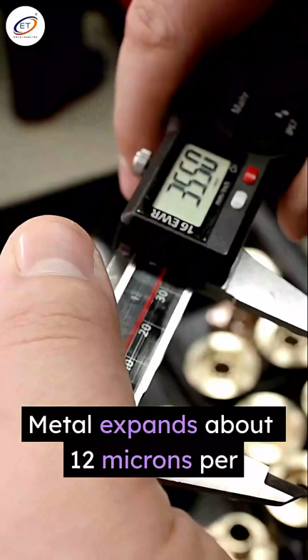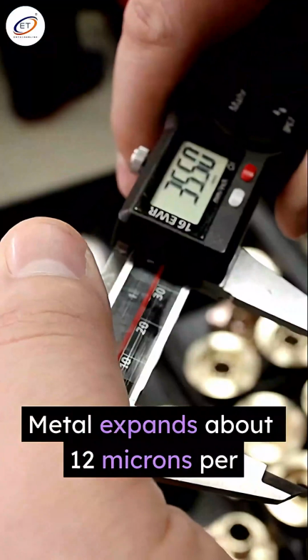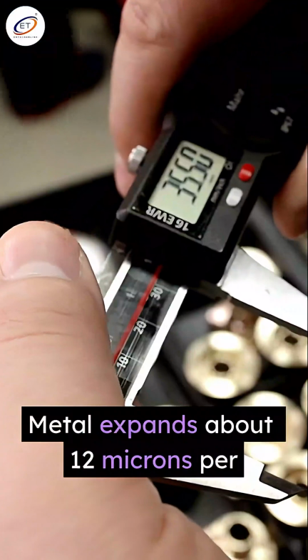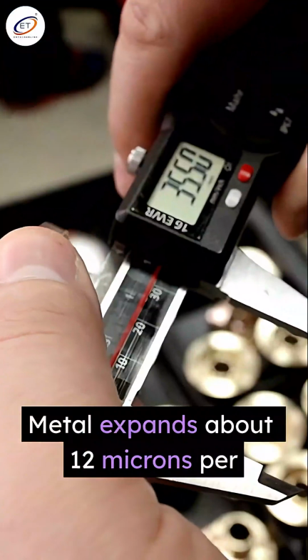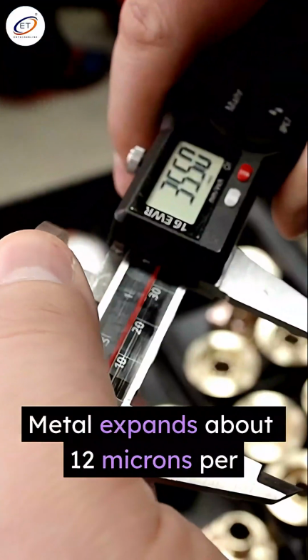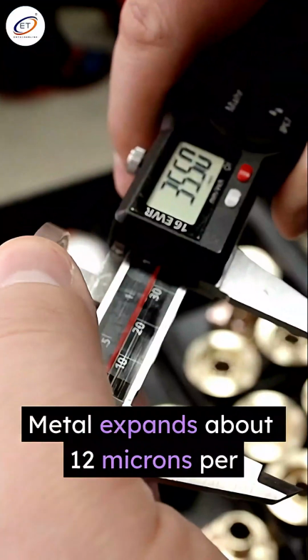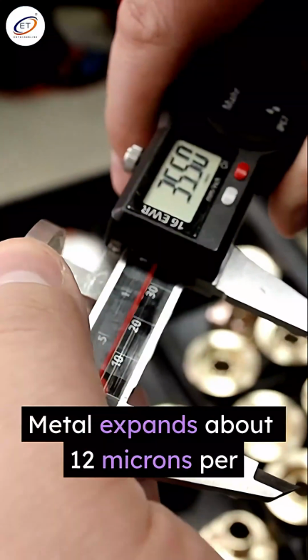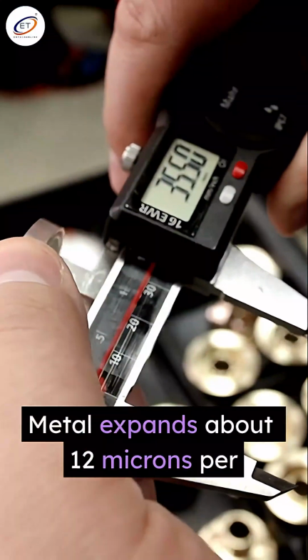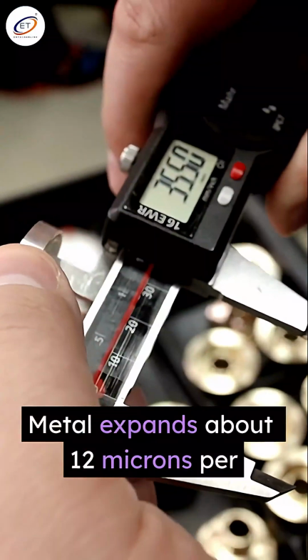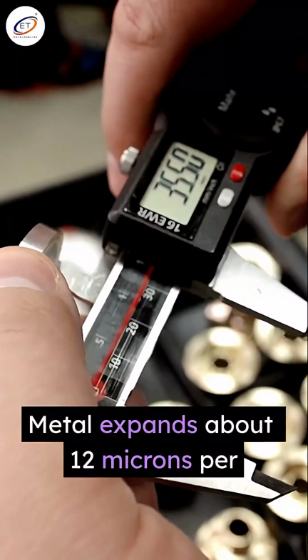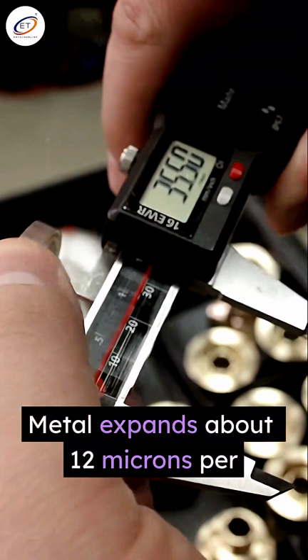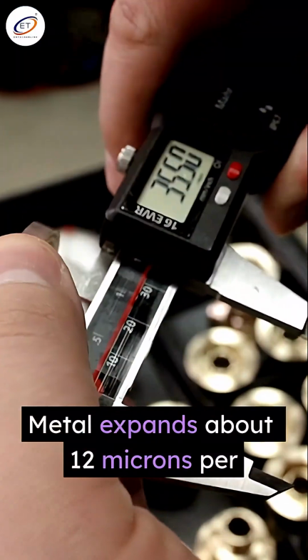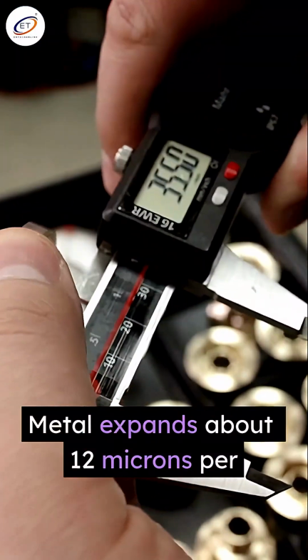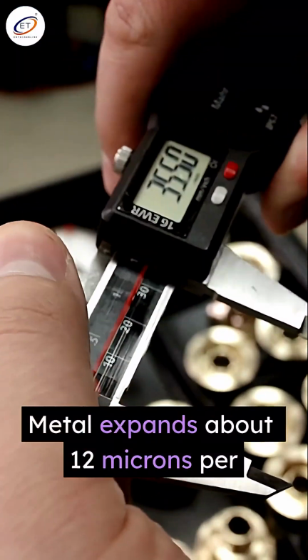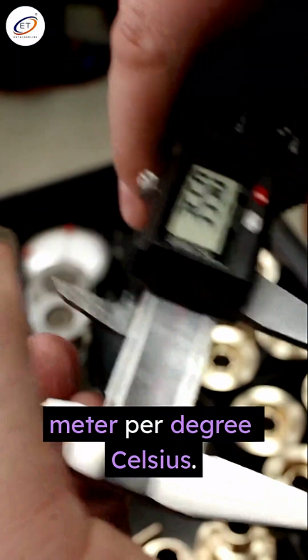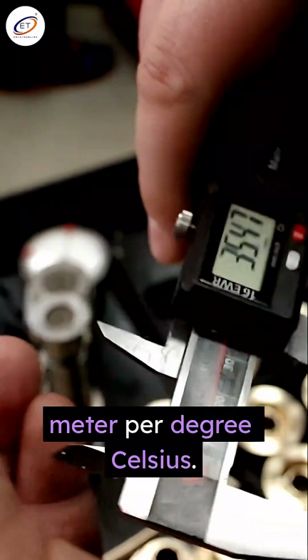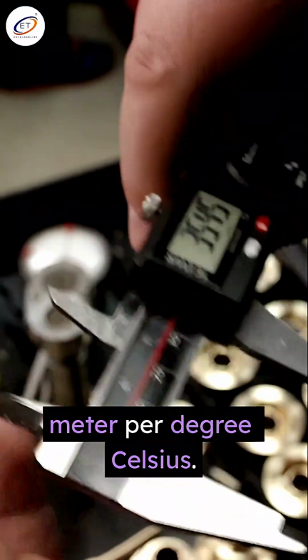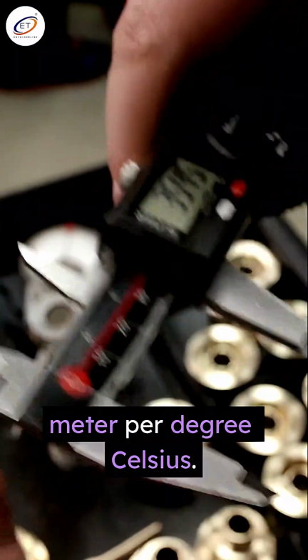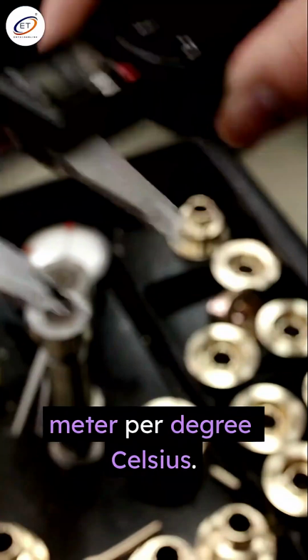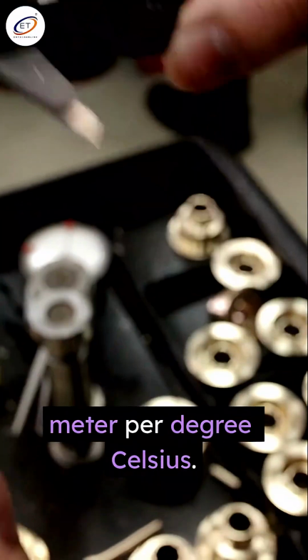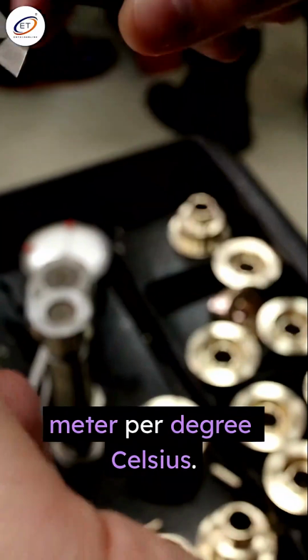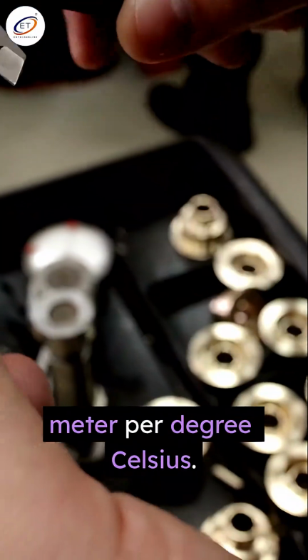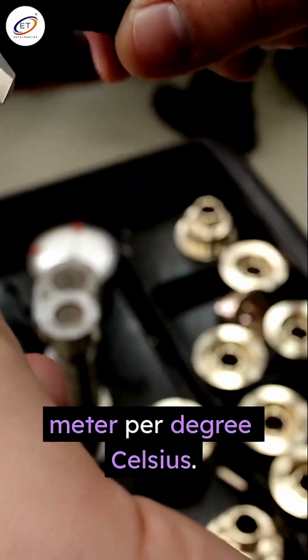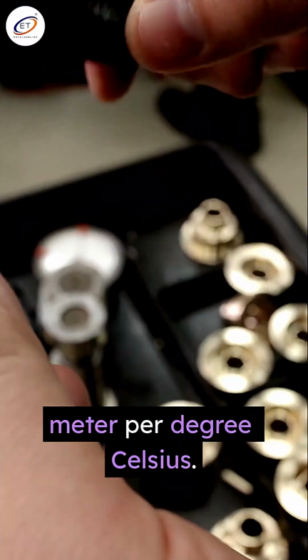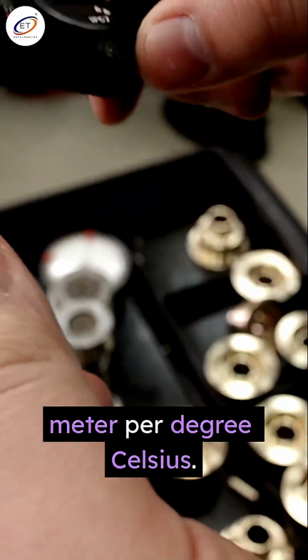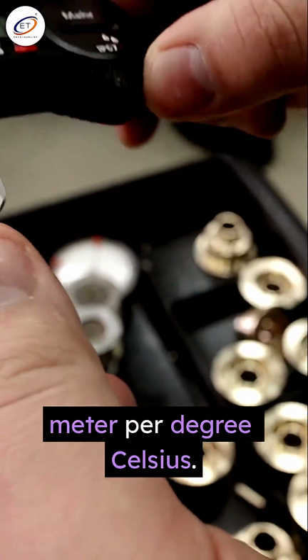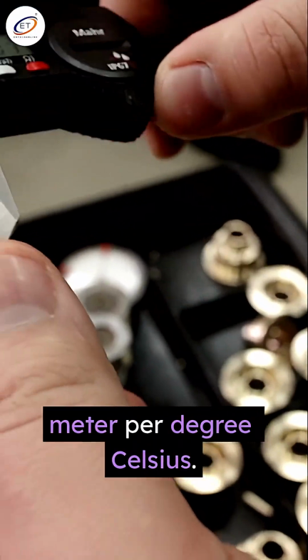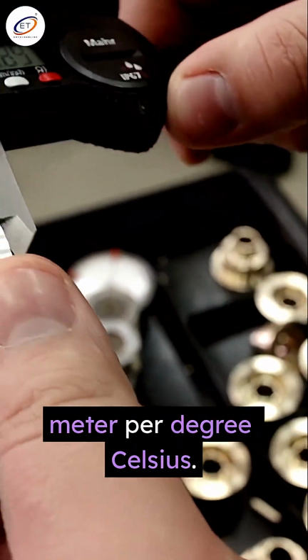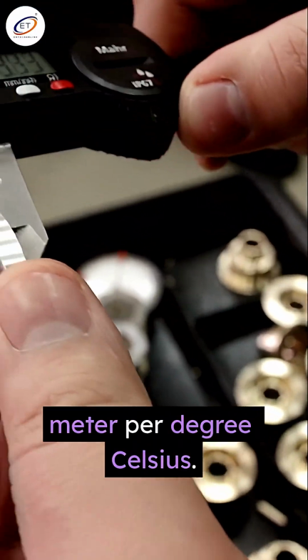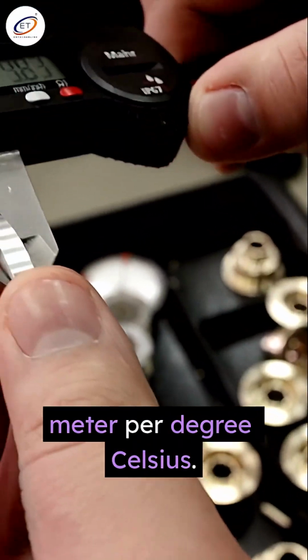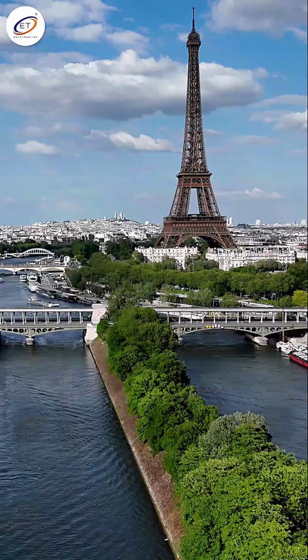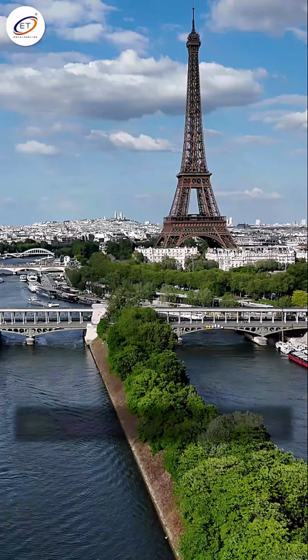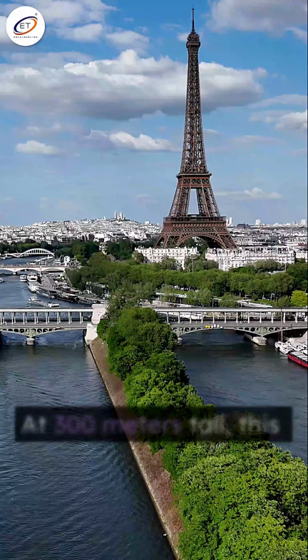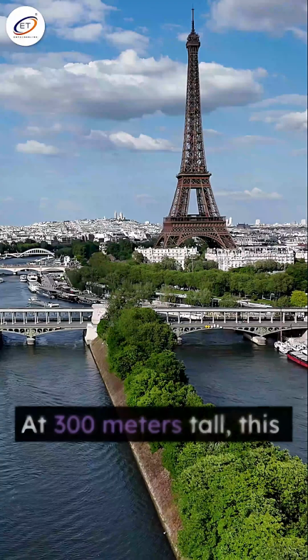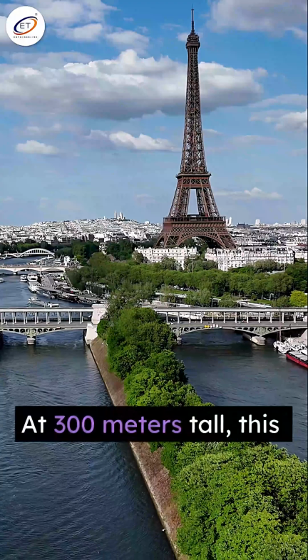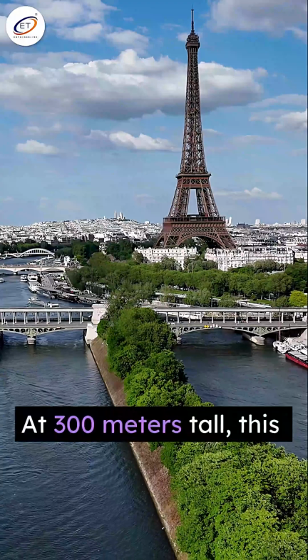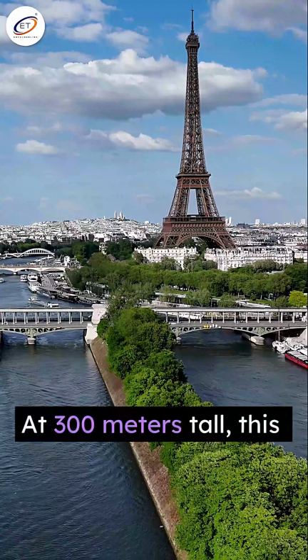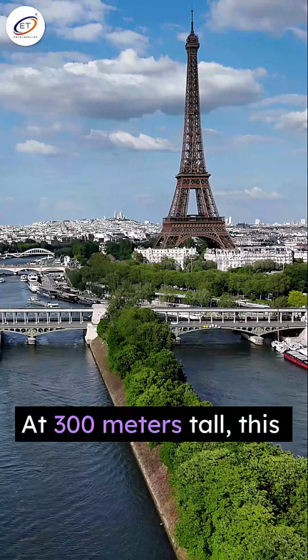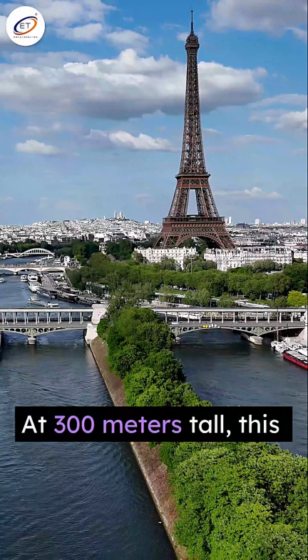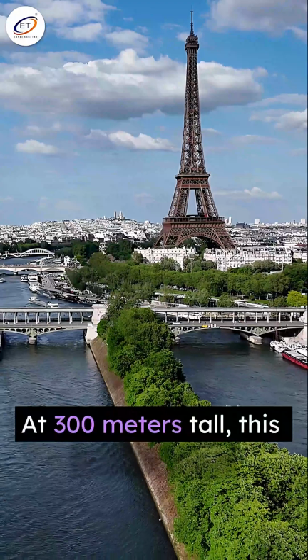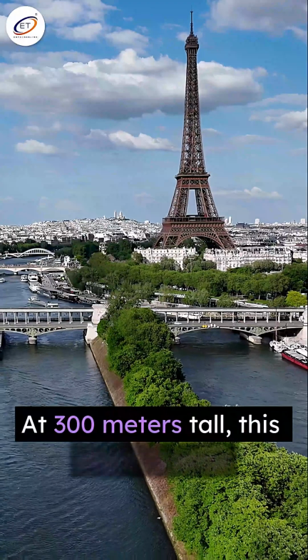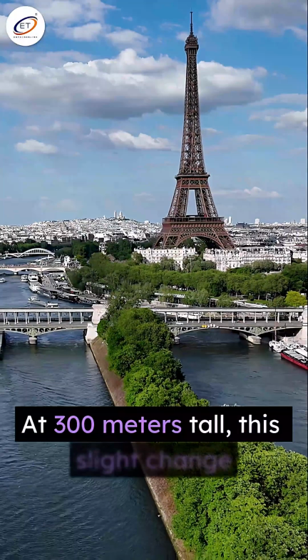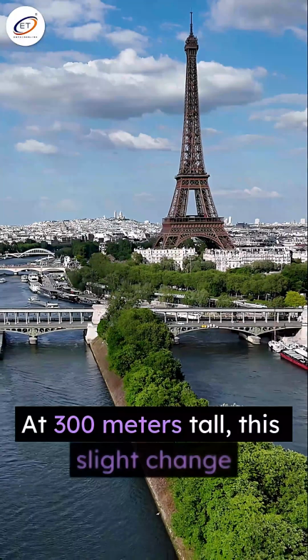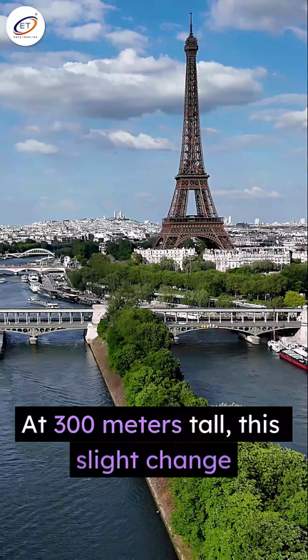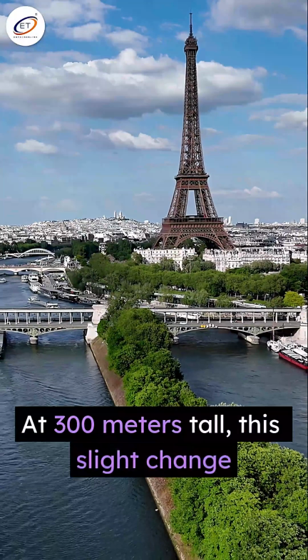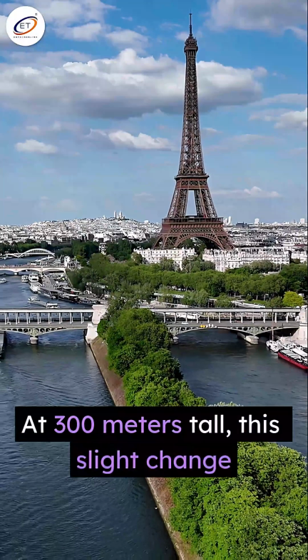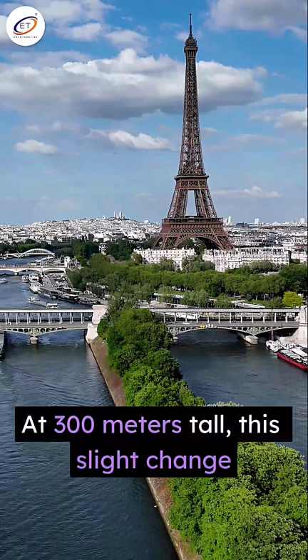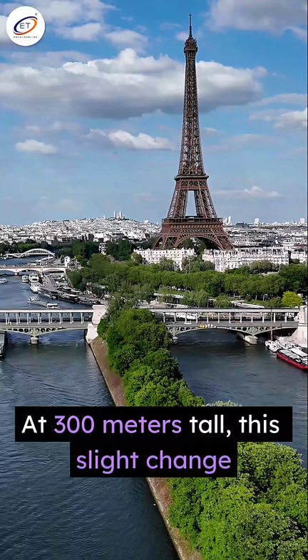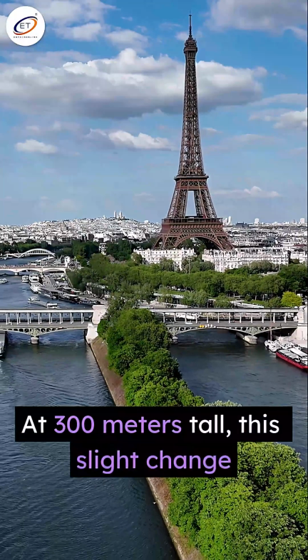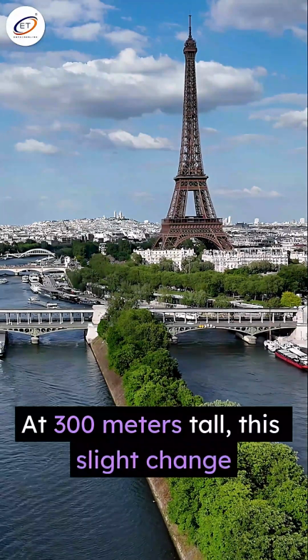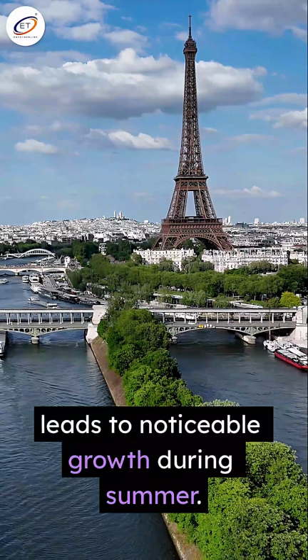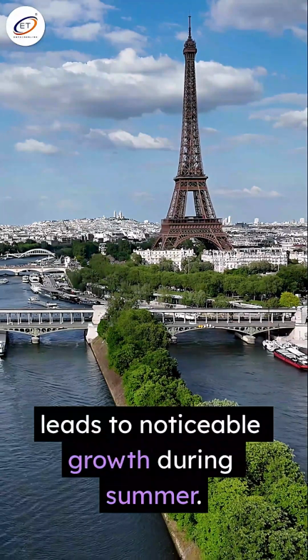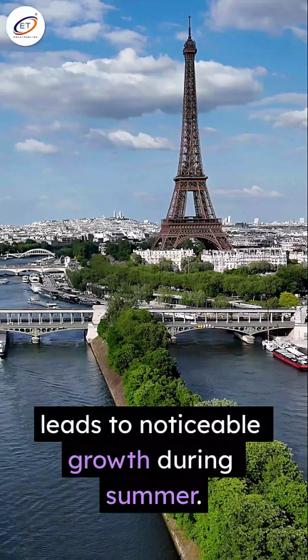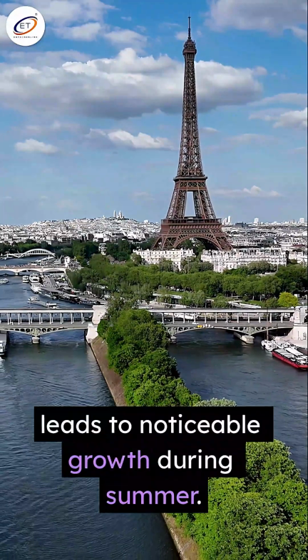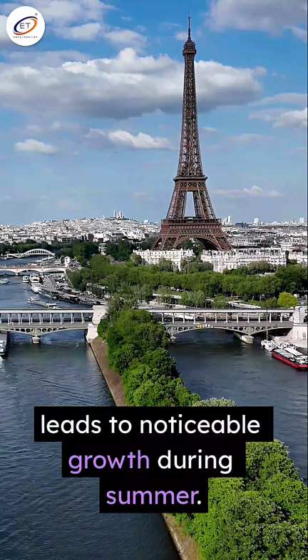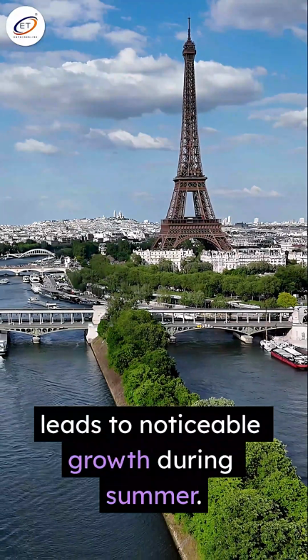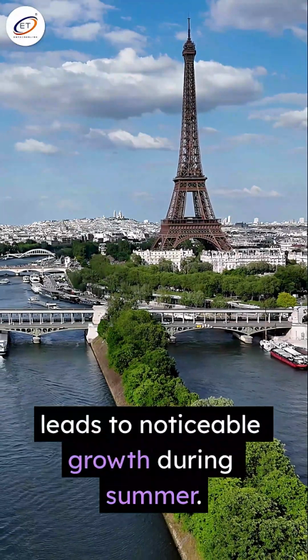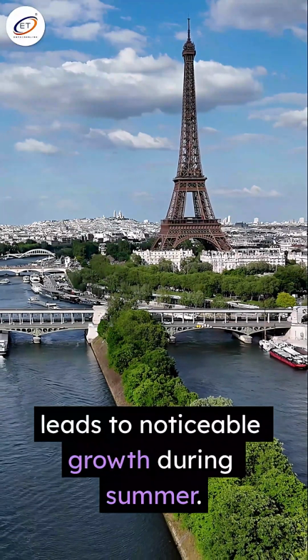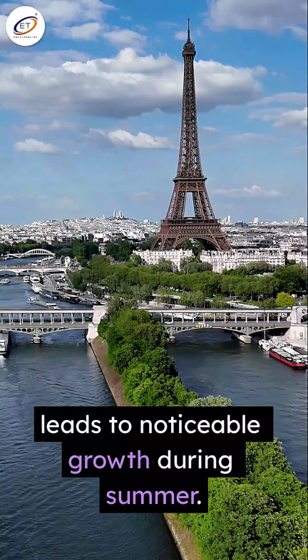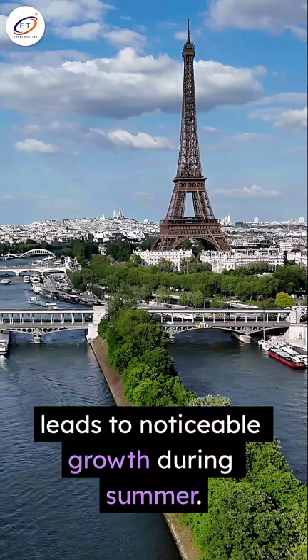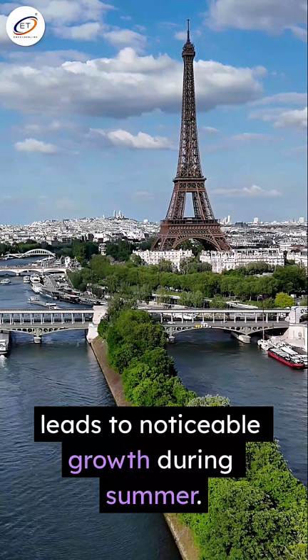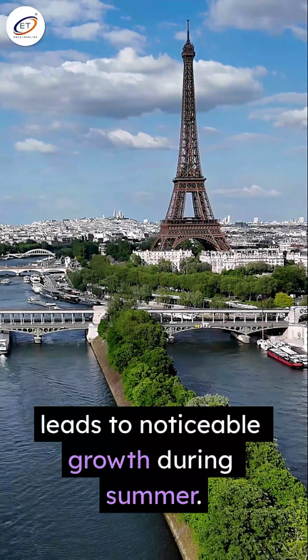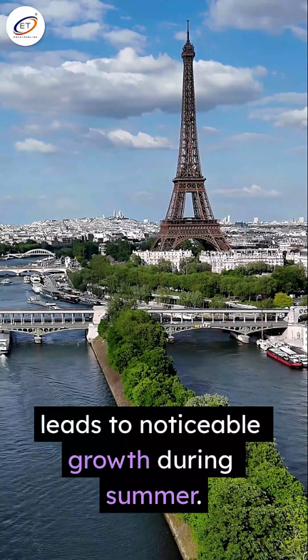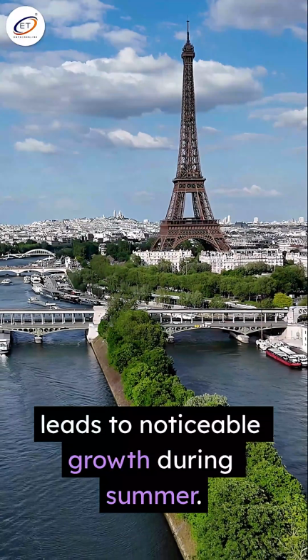Metal expands about 12 microns per meter per degree Celsius. At 300 meters tall, this slight change leads to noticeable growth during summer.